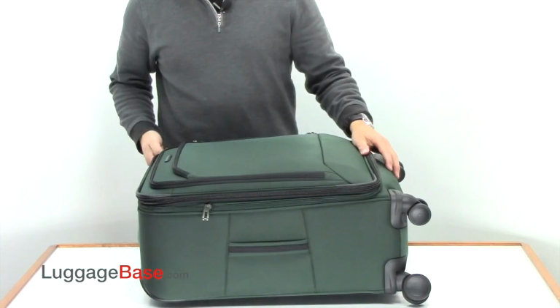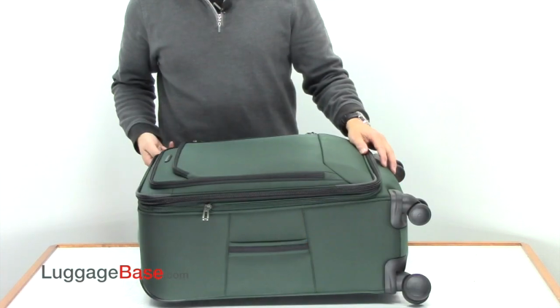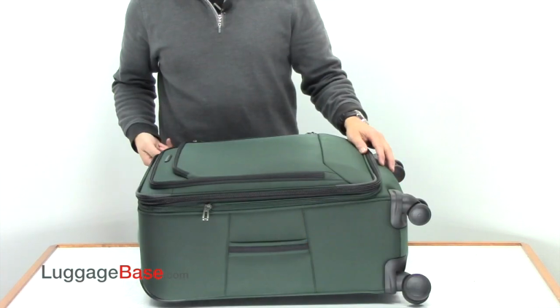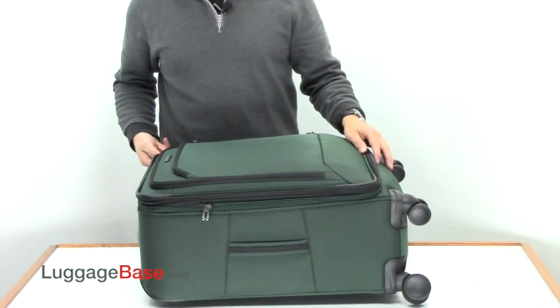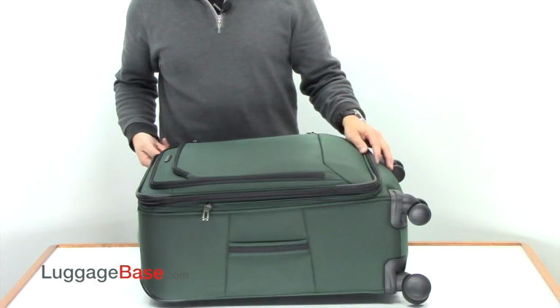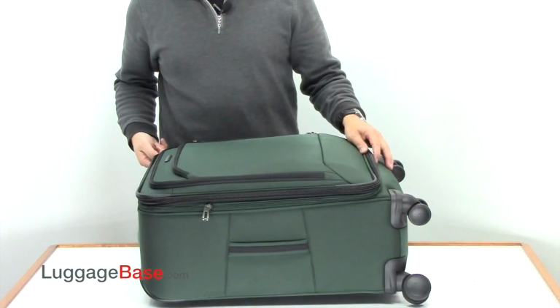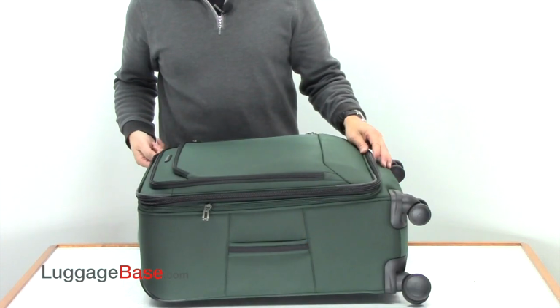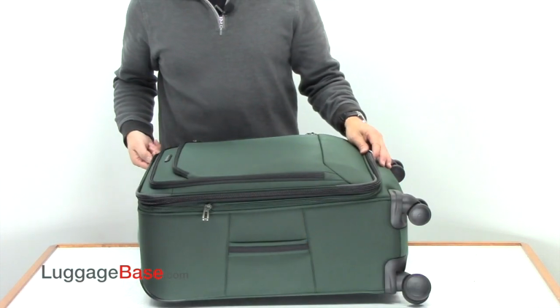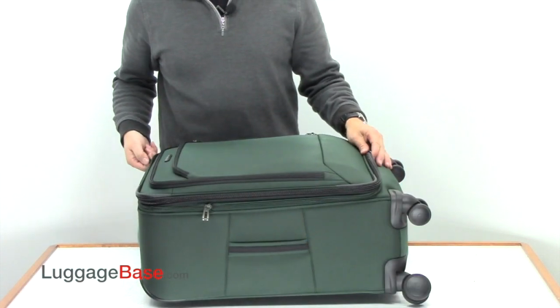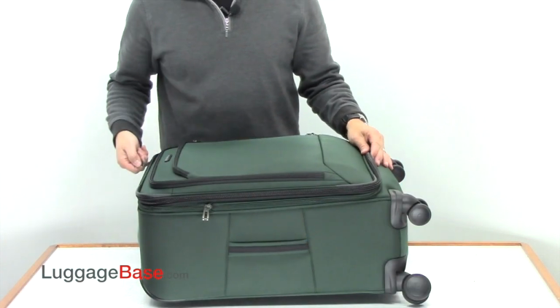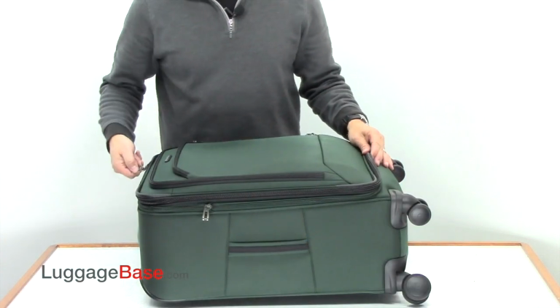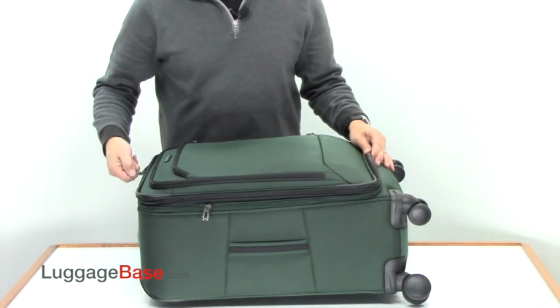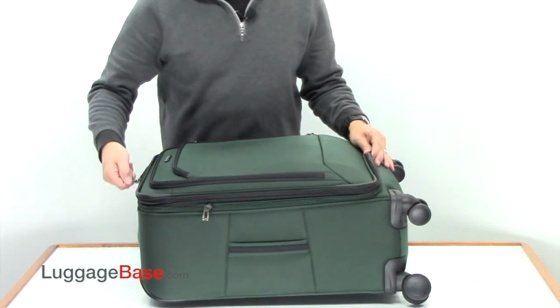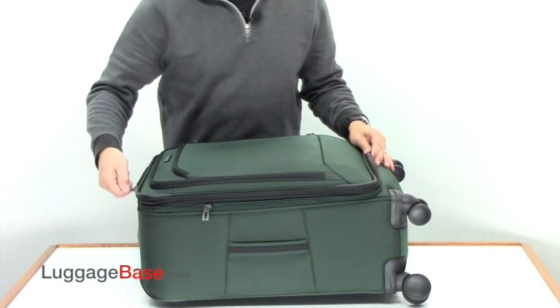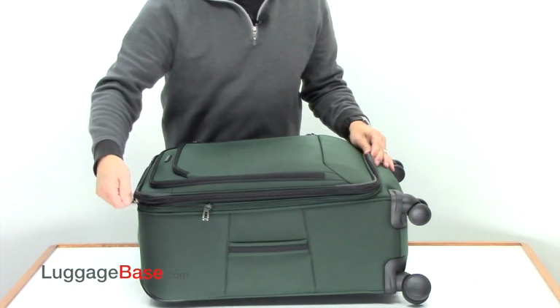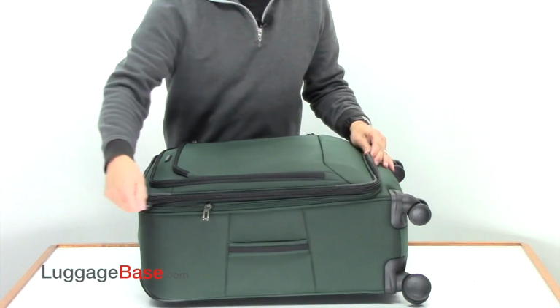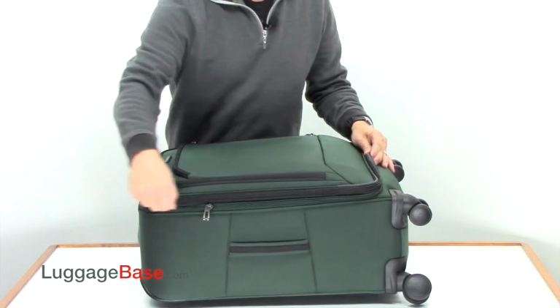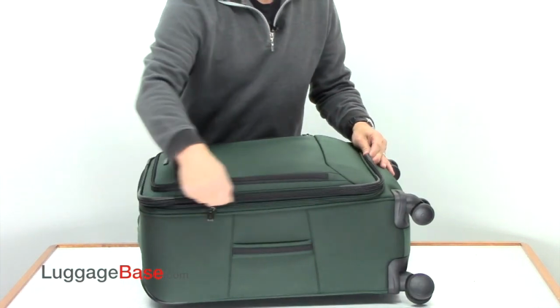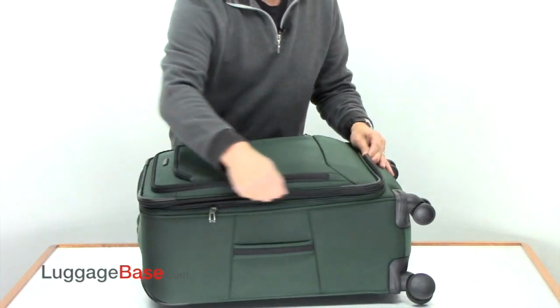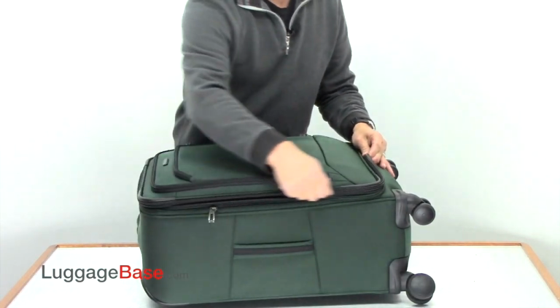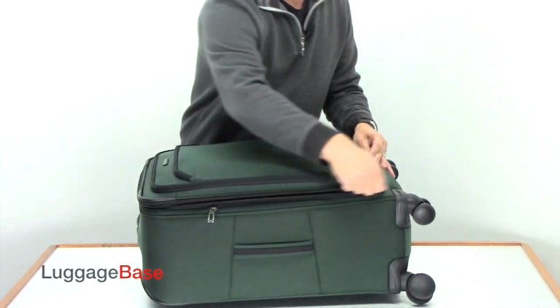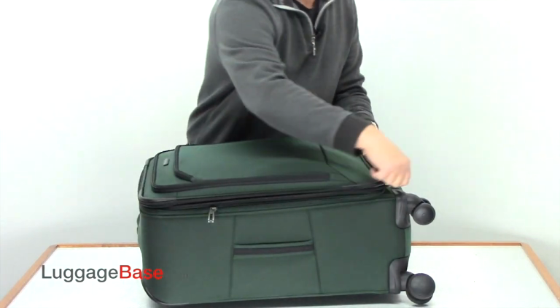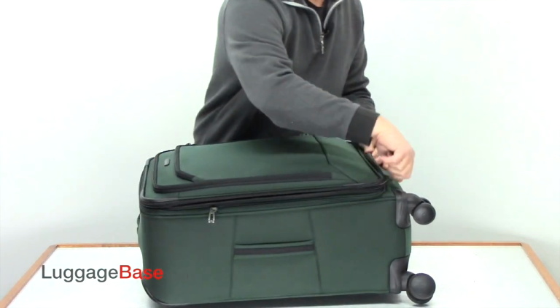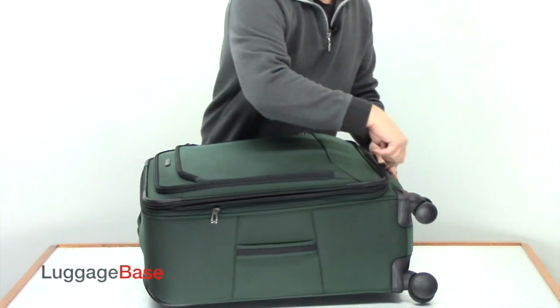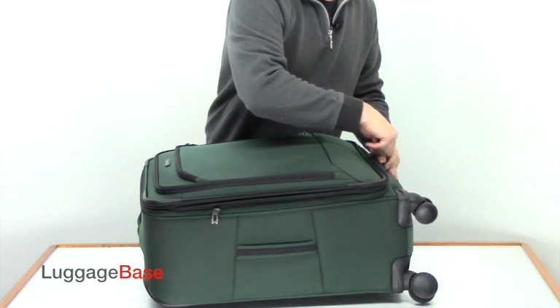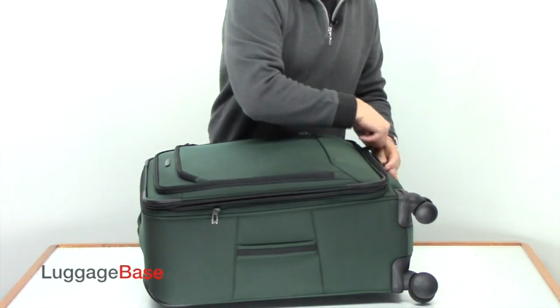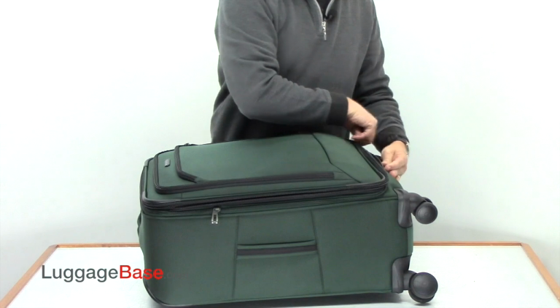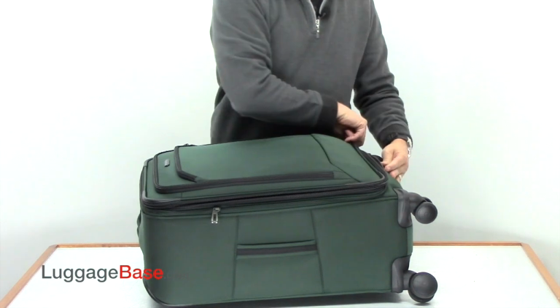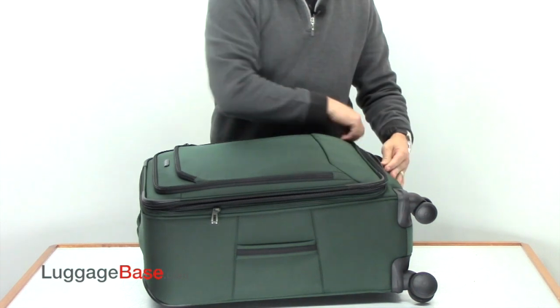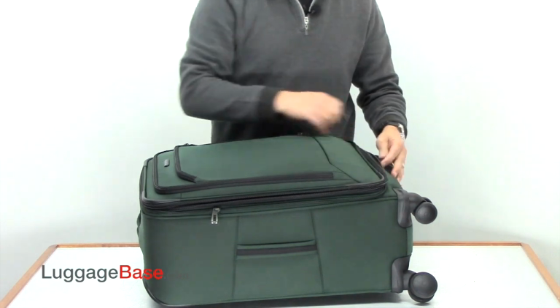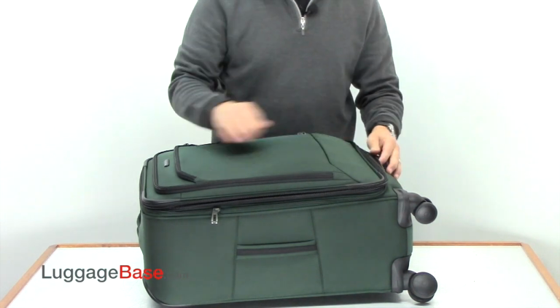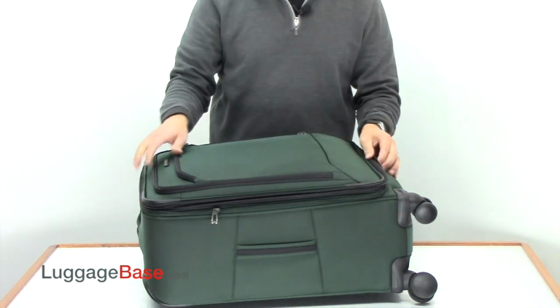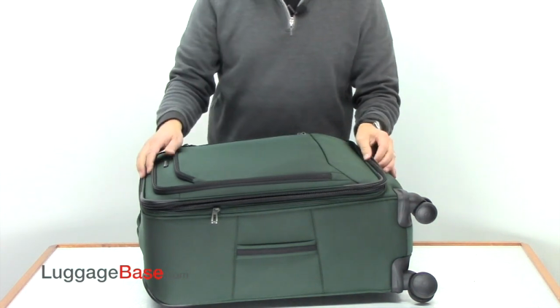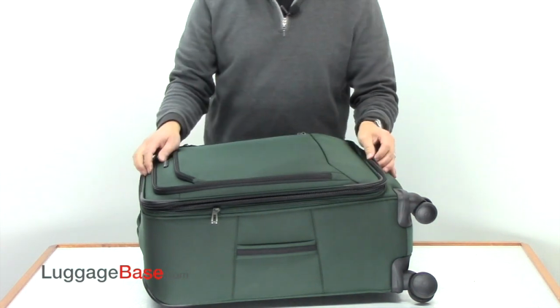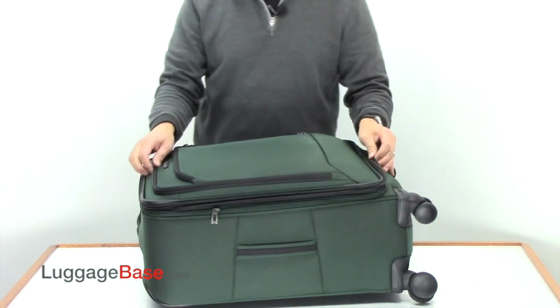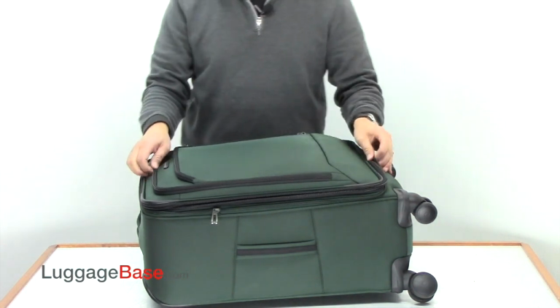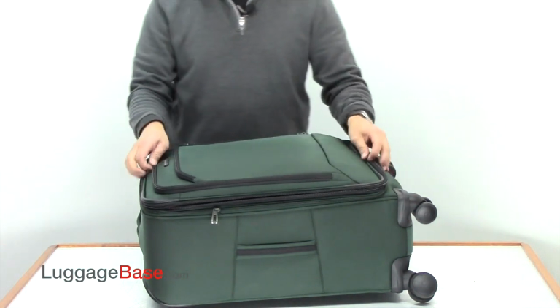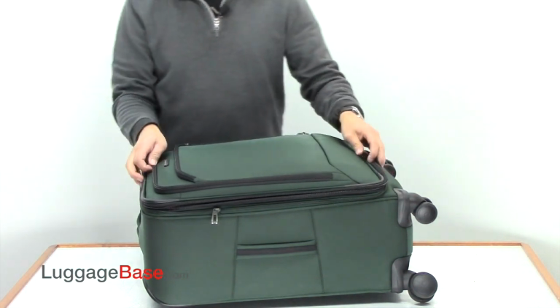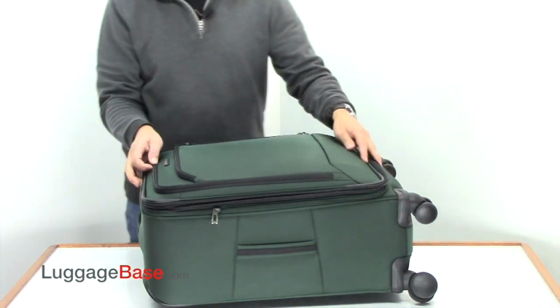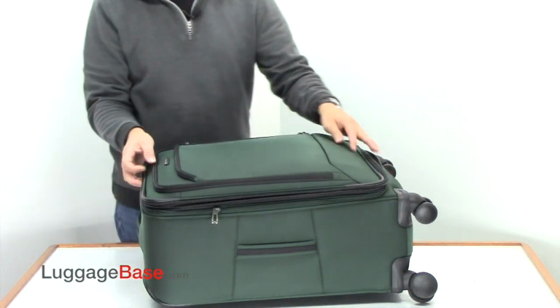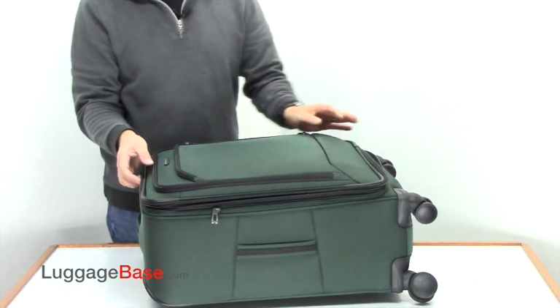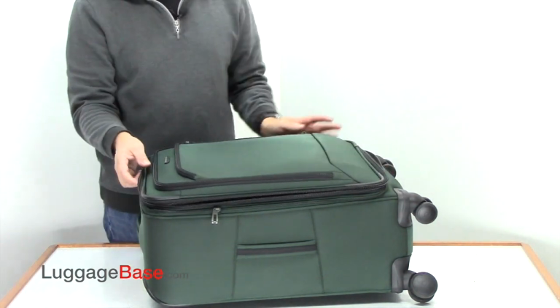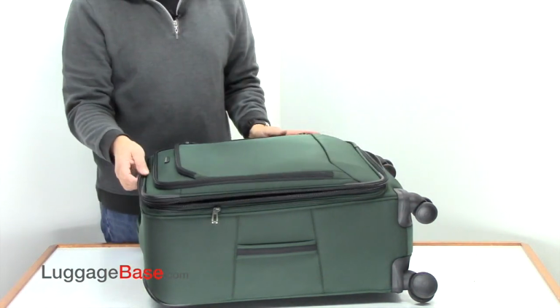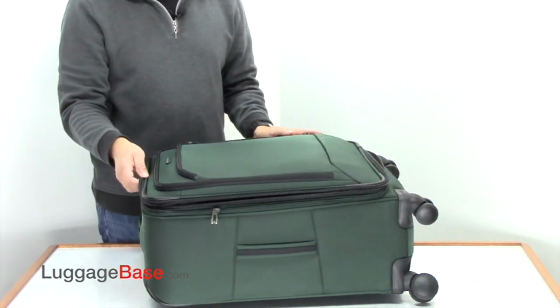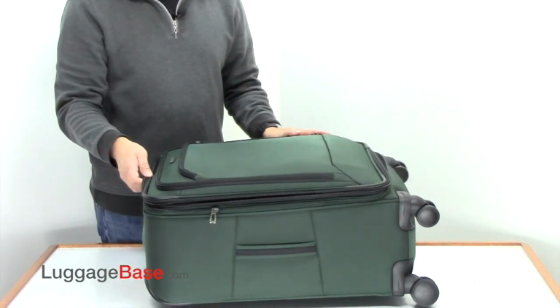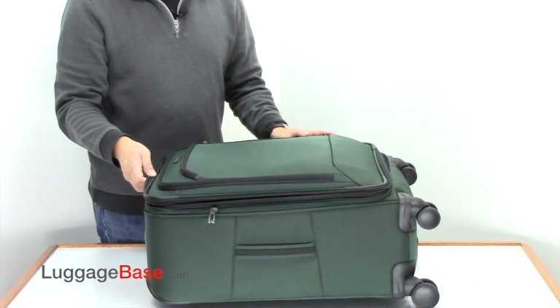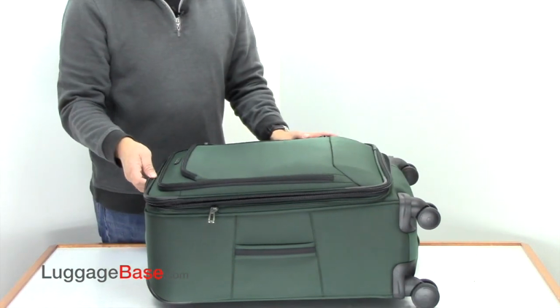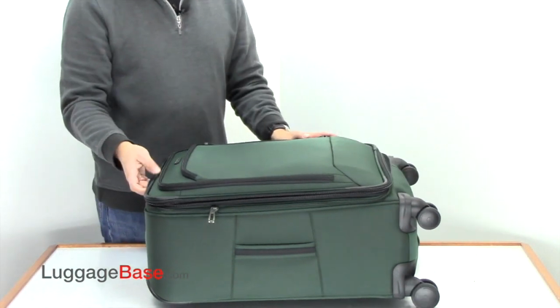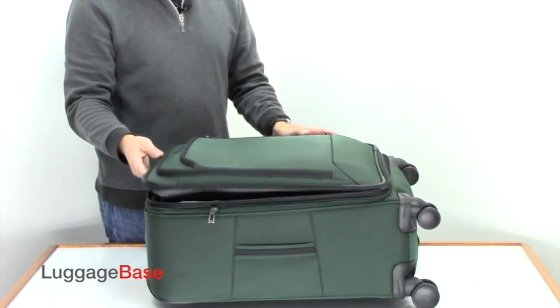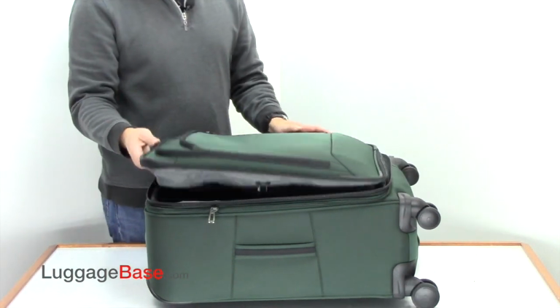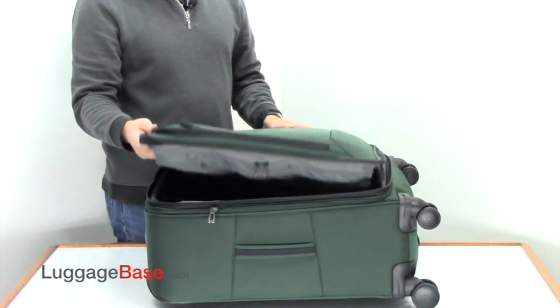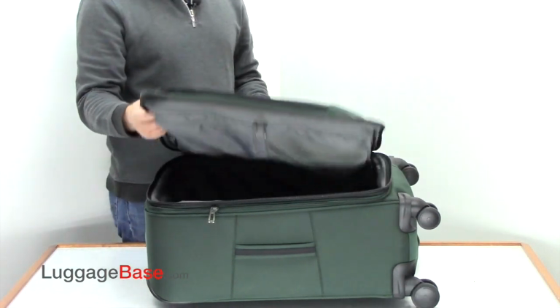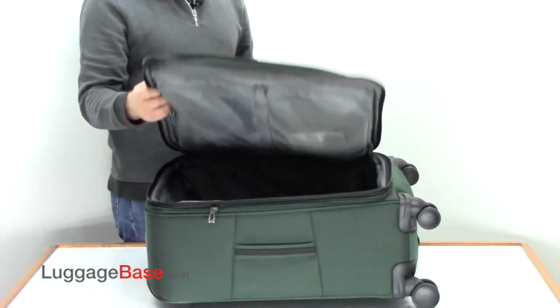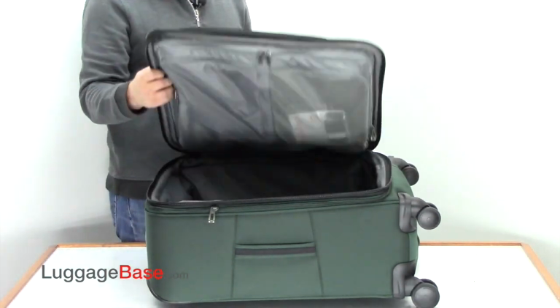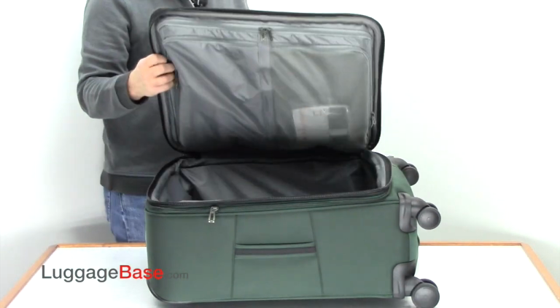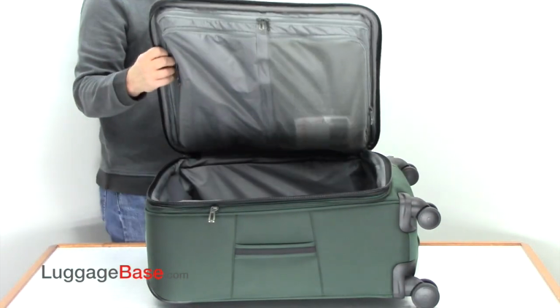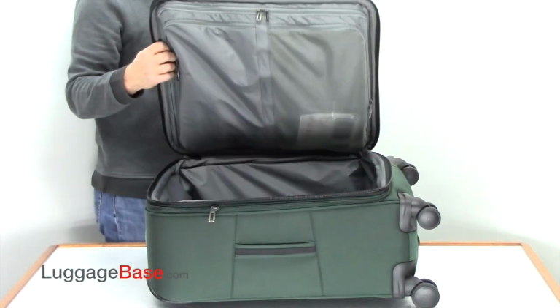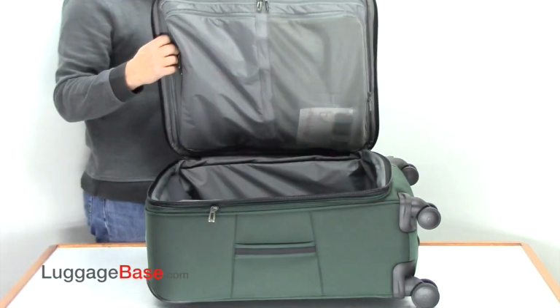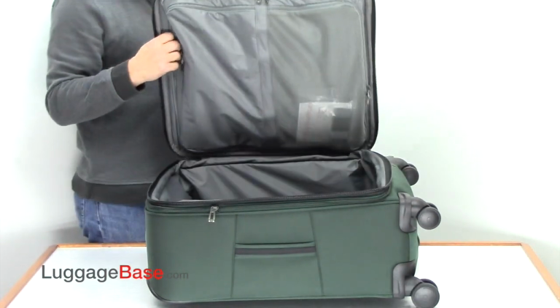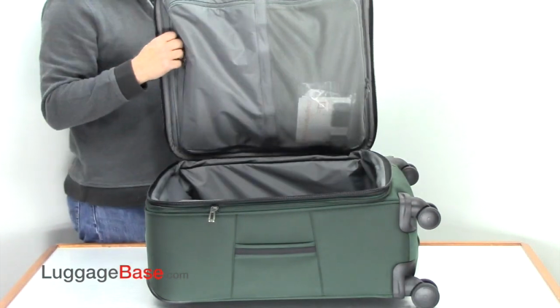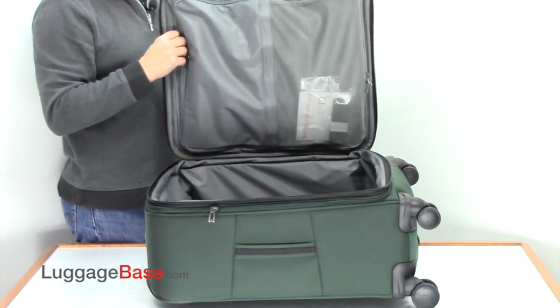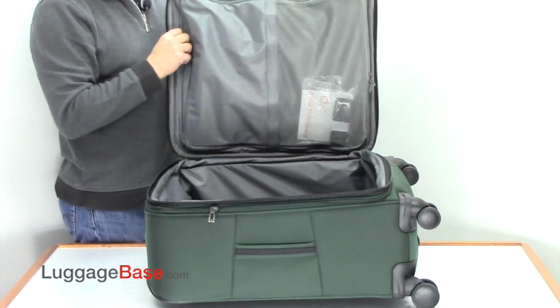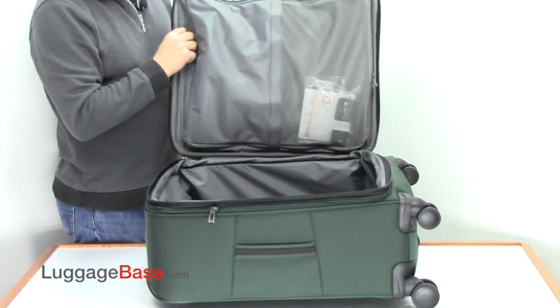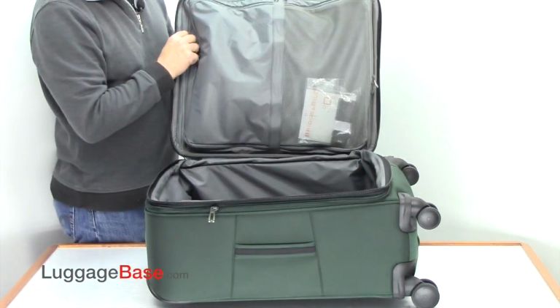Taking a look on the inside of the bag, you can see that they use very large number 10 zippers, and they're very easy to use and very durable.